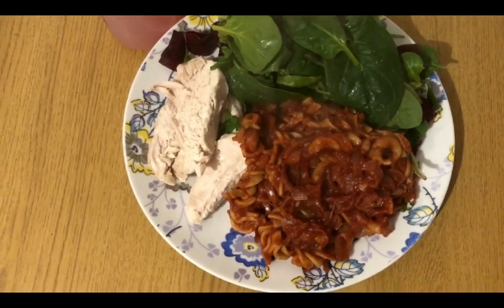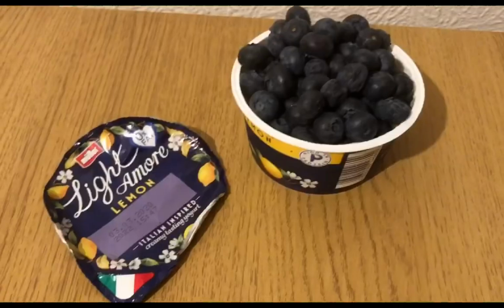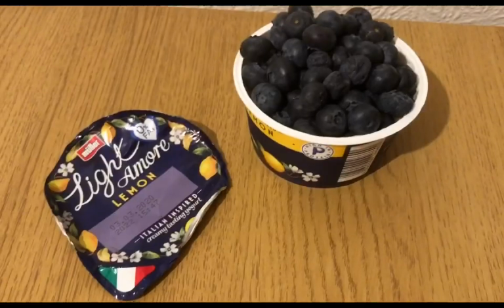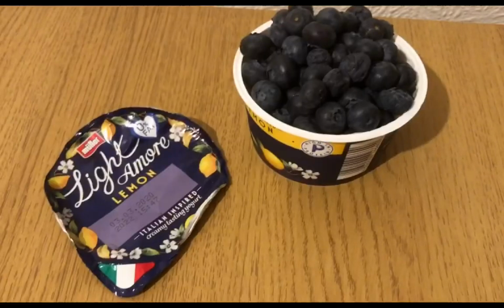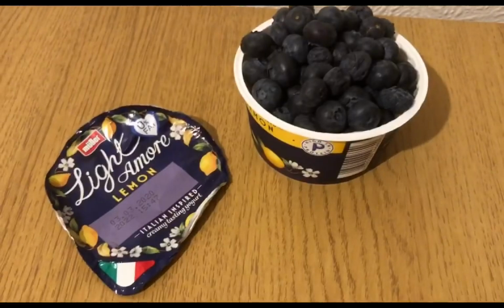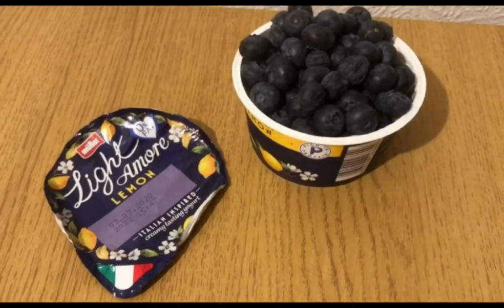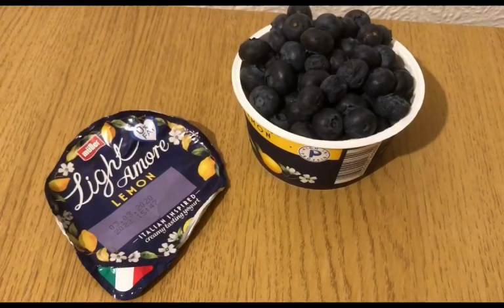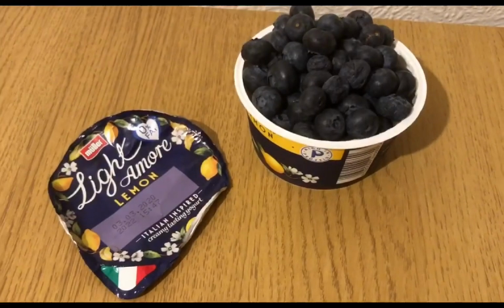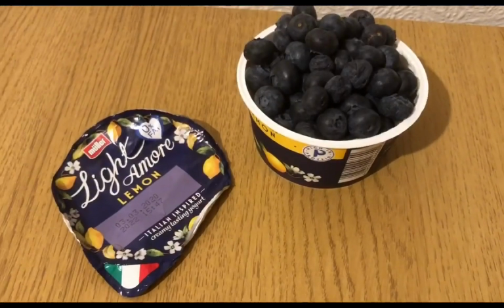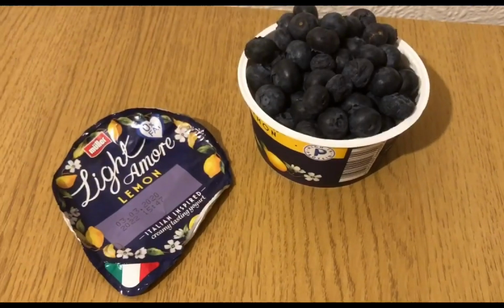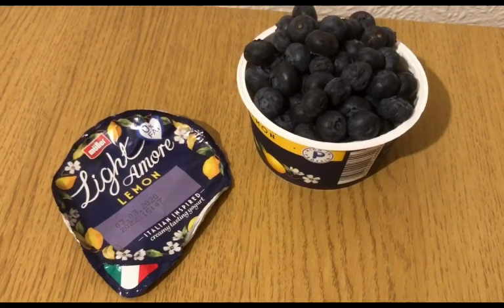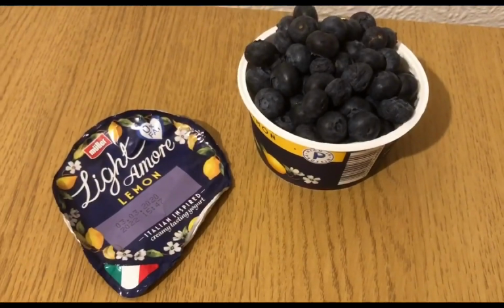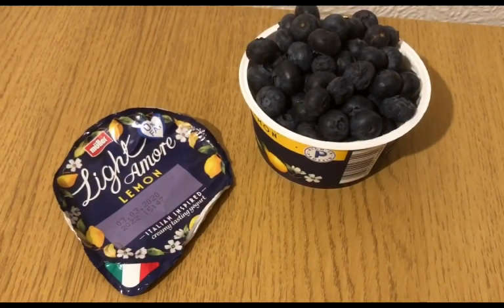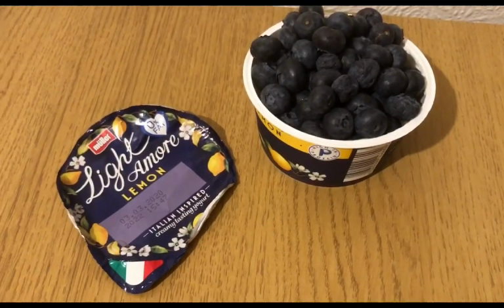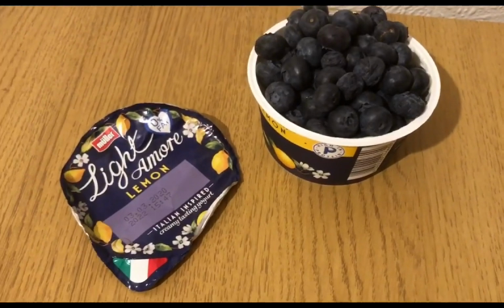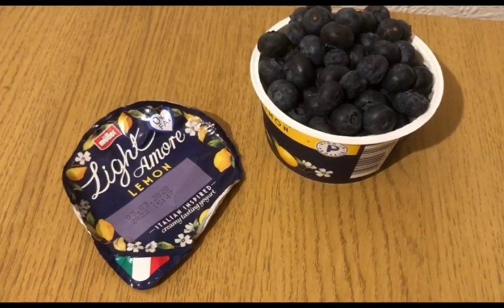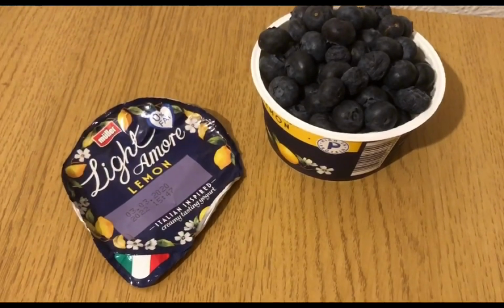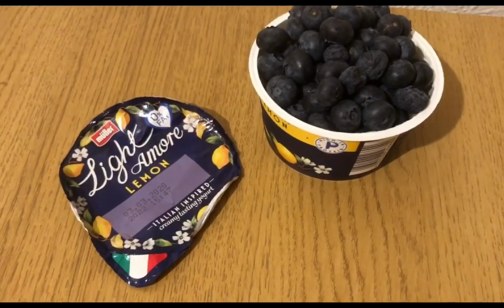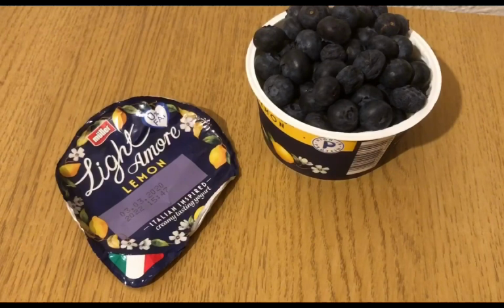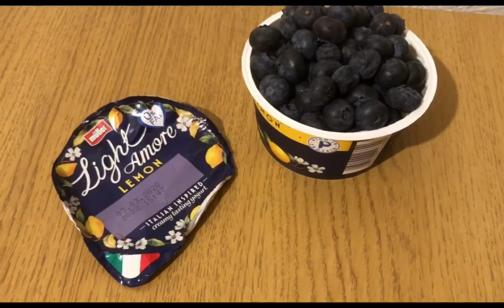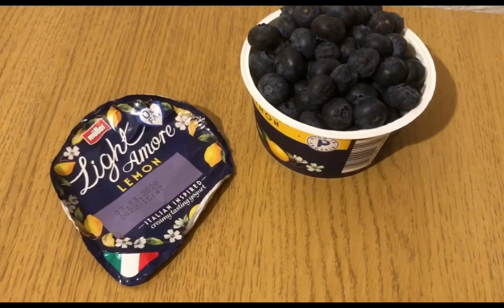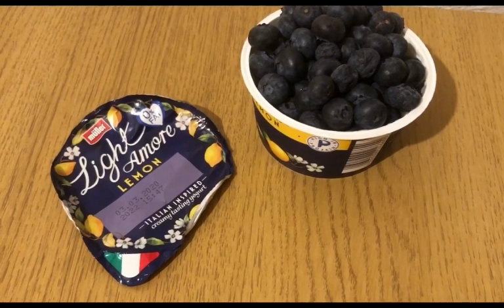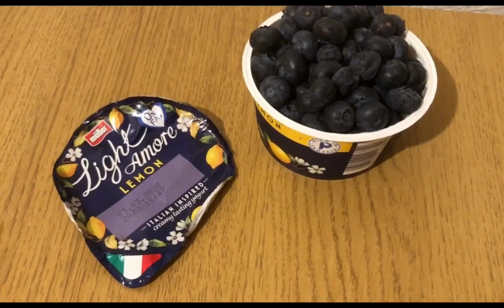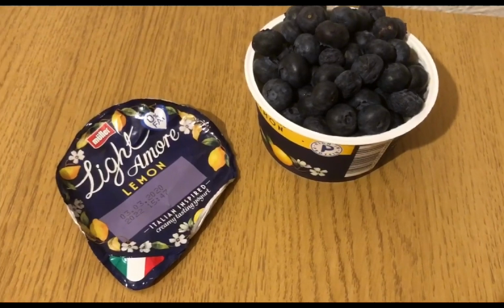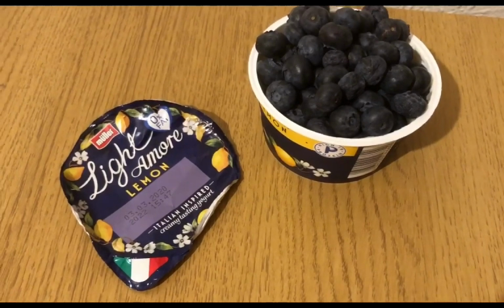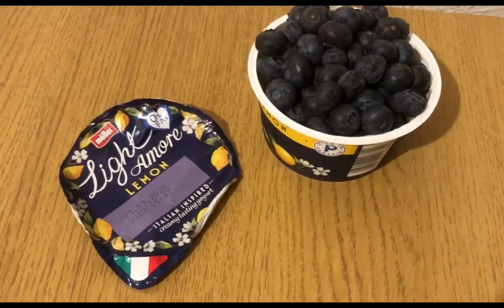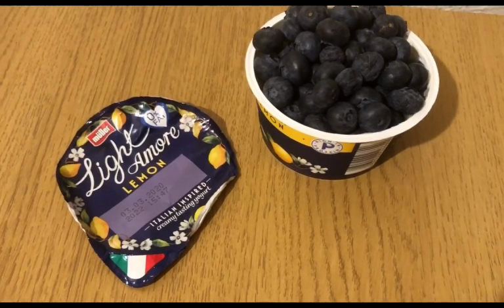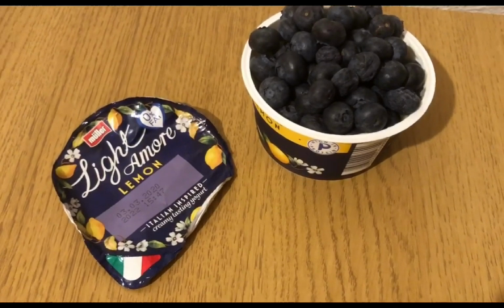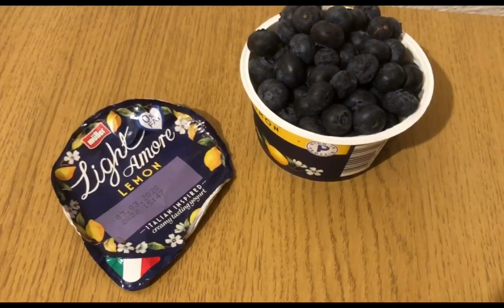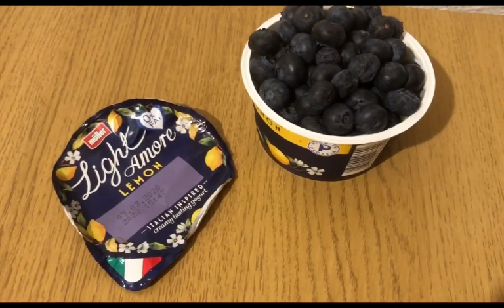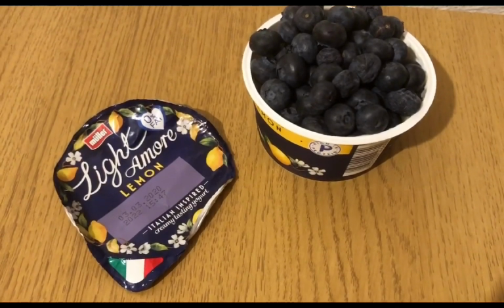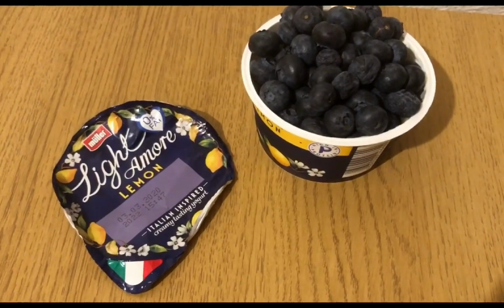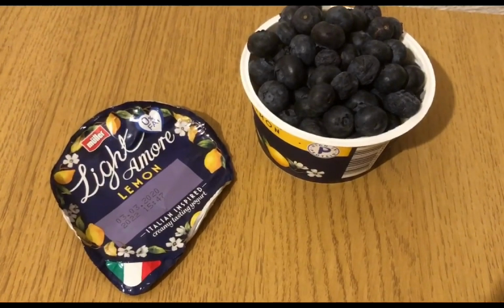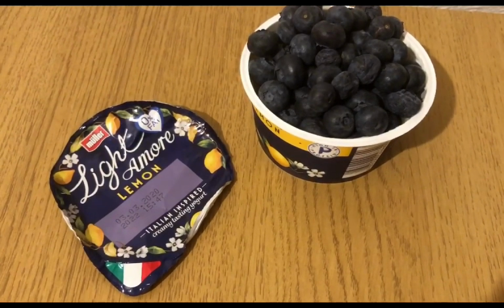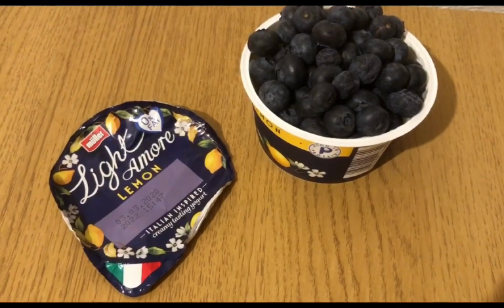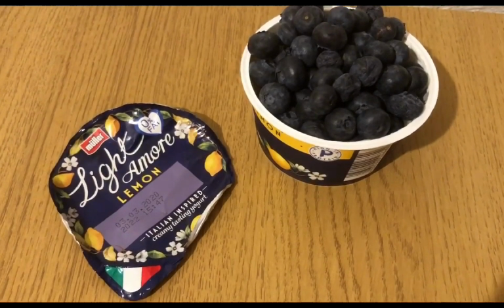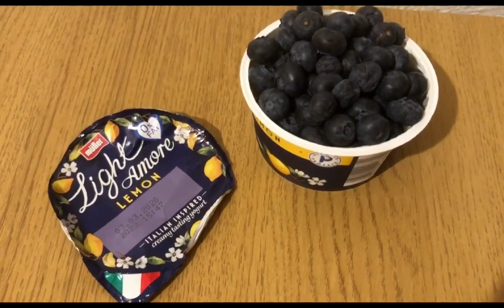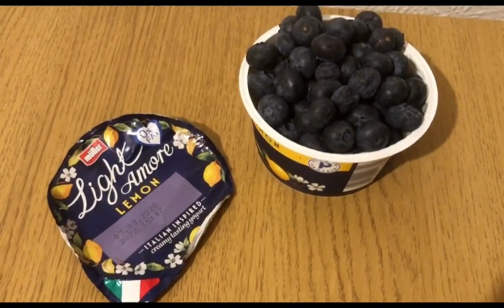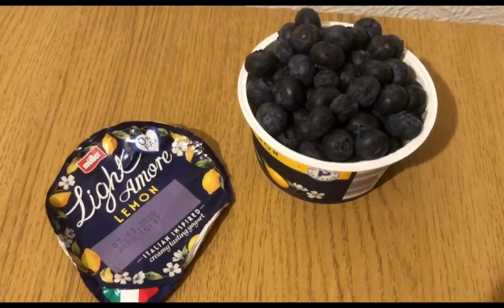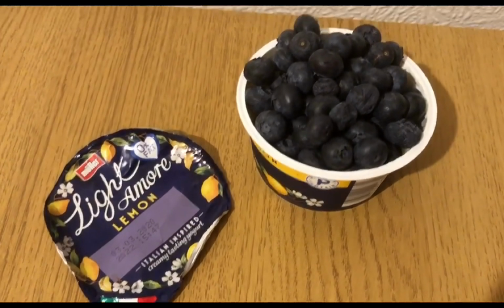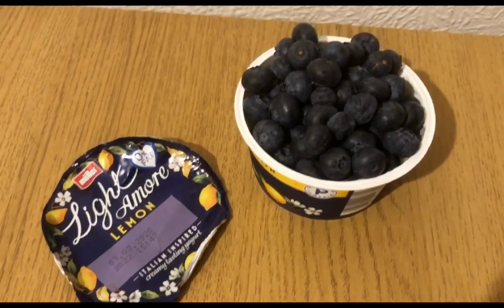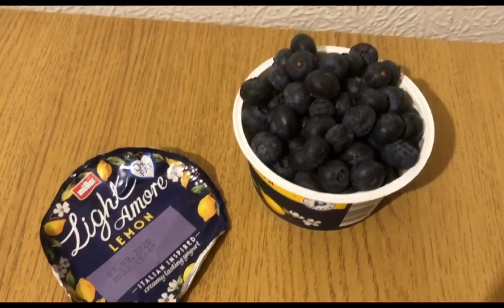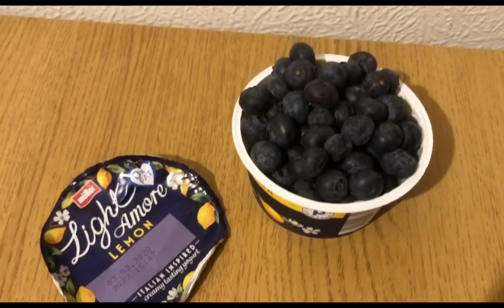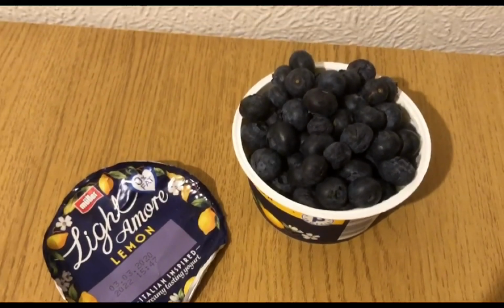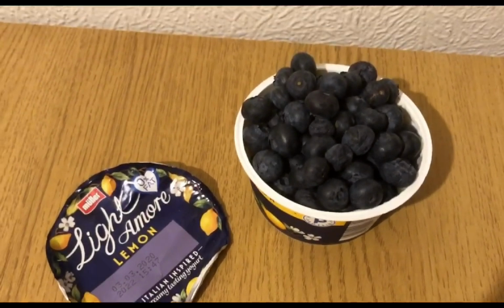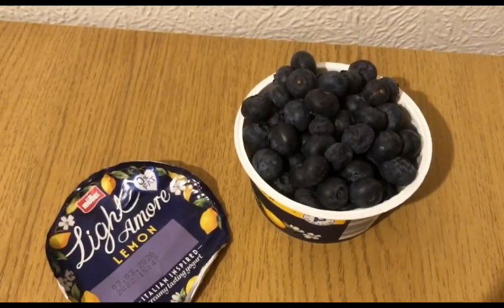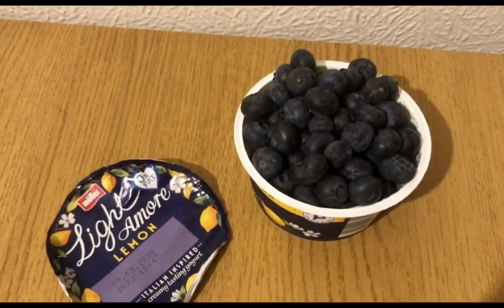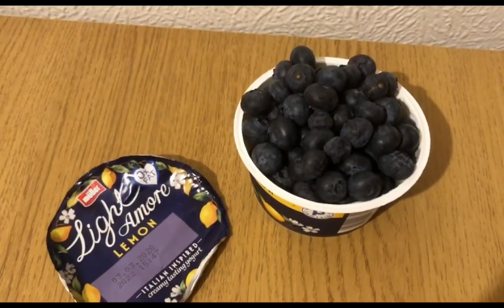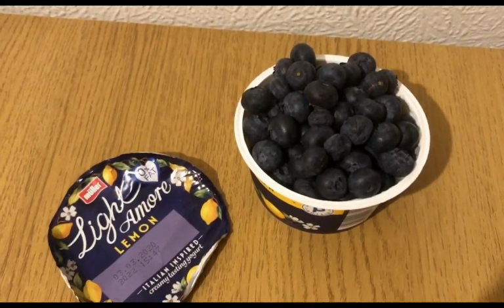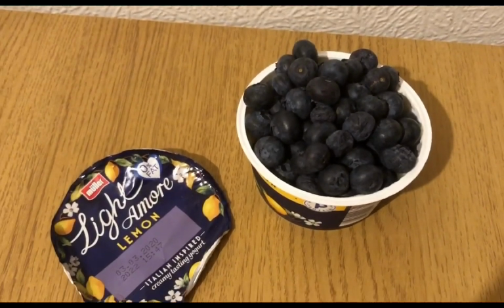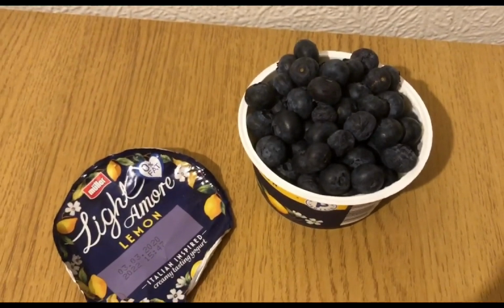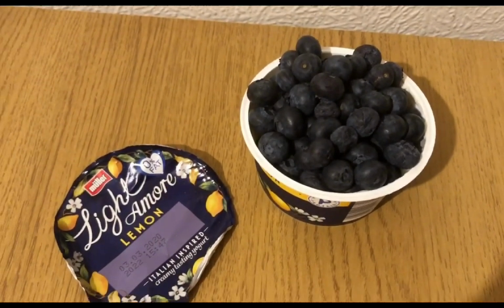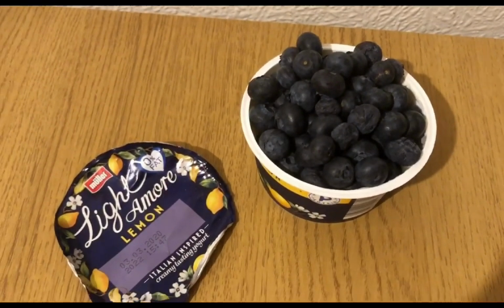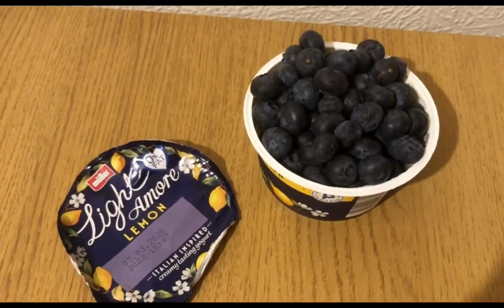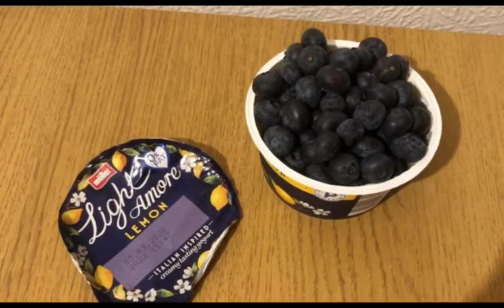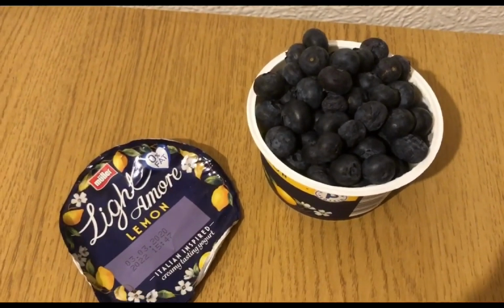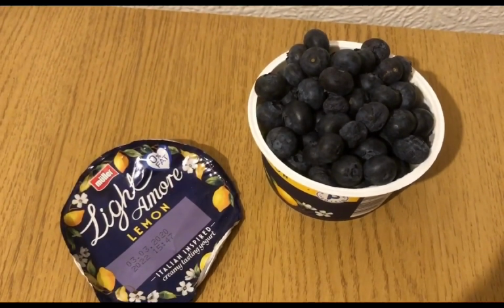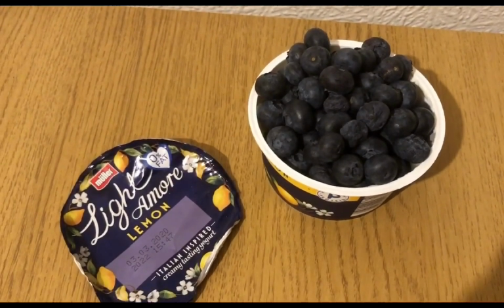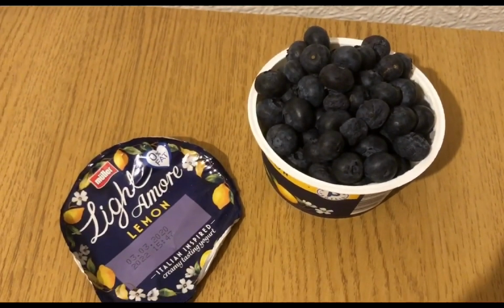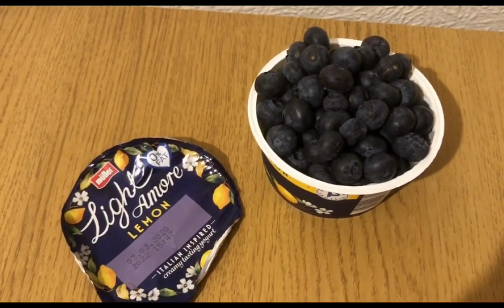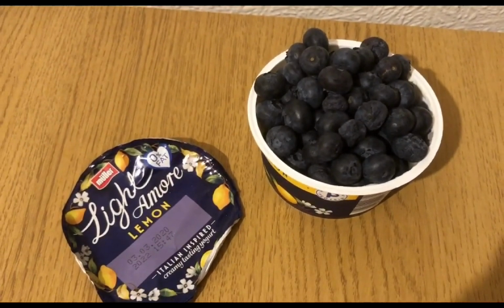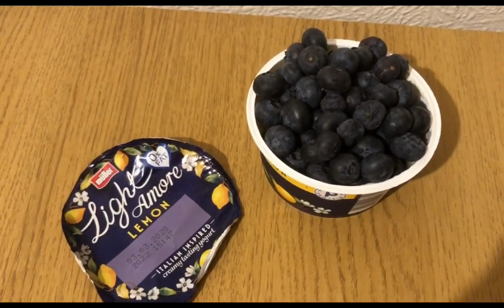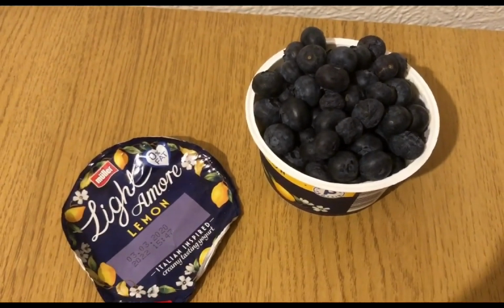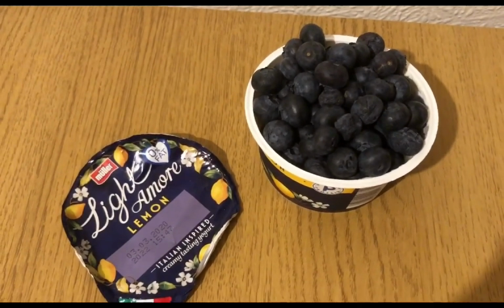I am having a lighter, more lemon-flavoured drink which is two smart points, and I've got a load of blueberries on the top for zero.